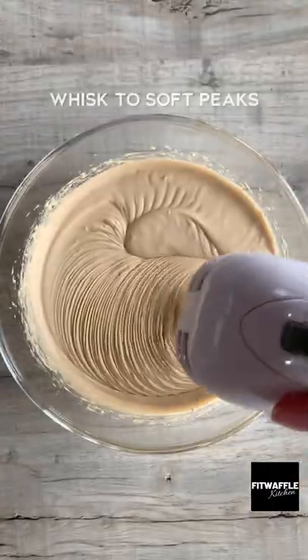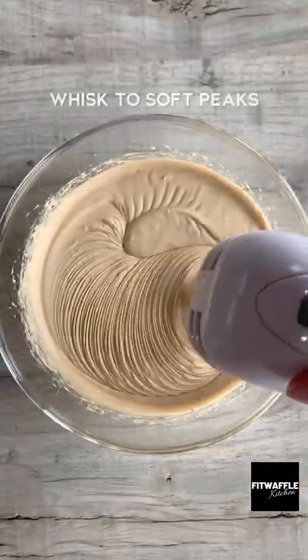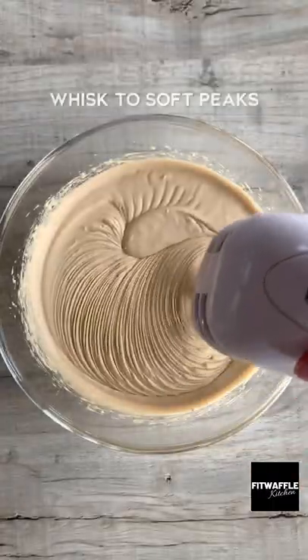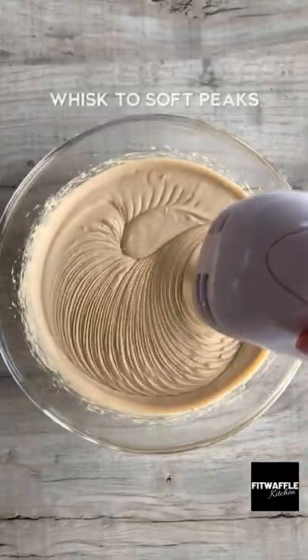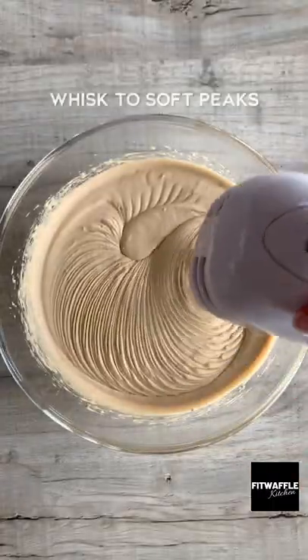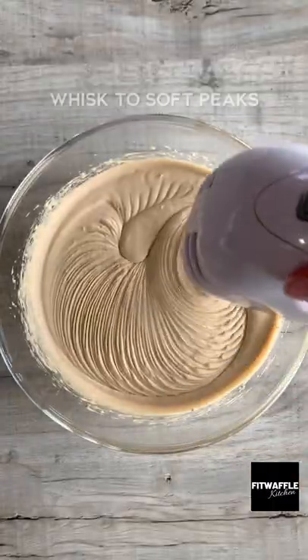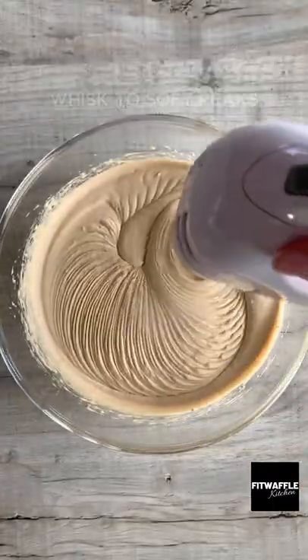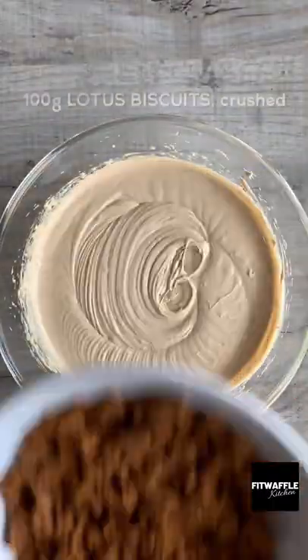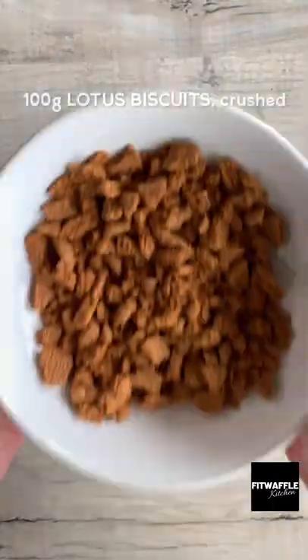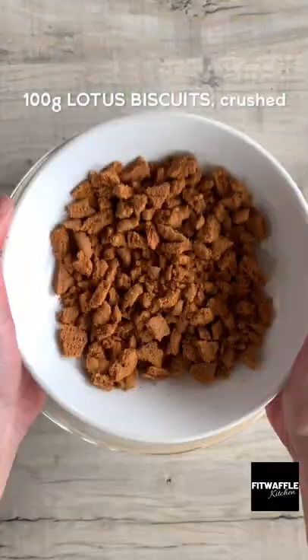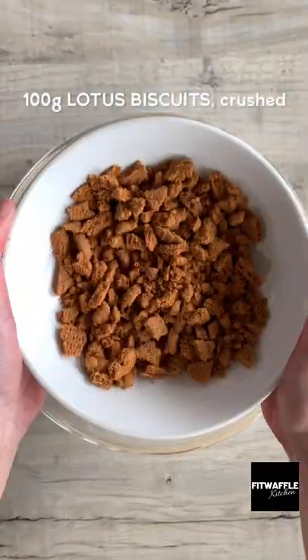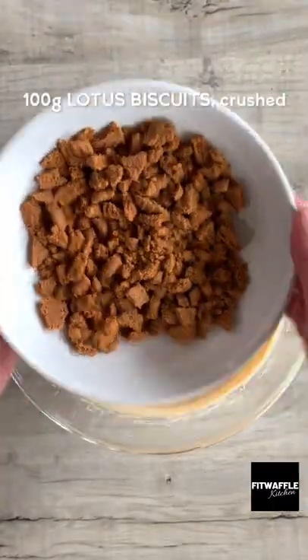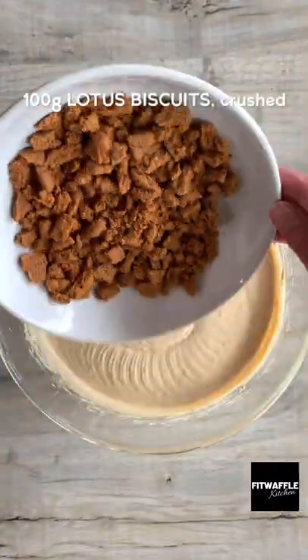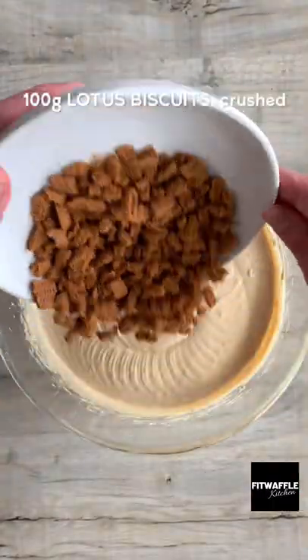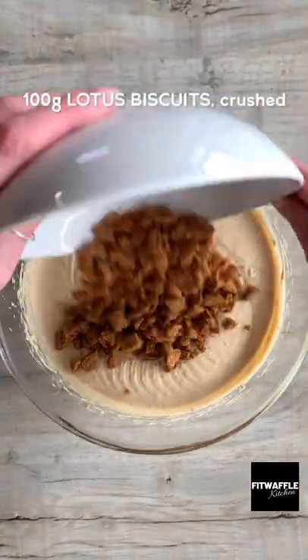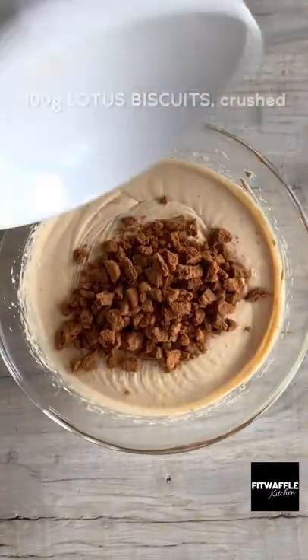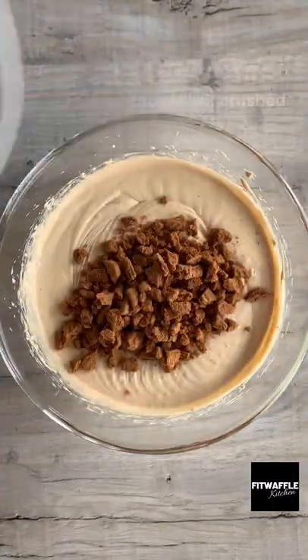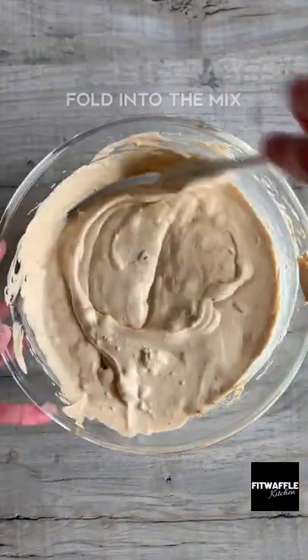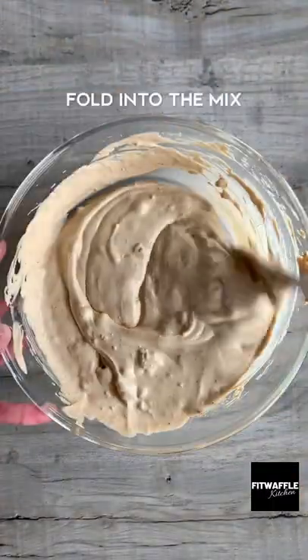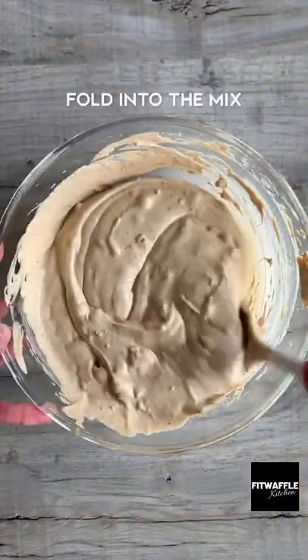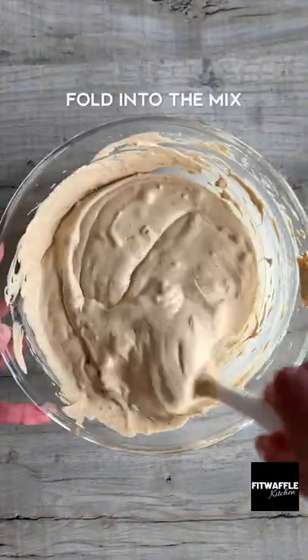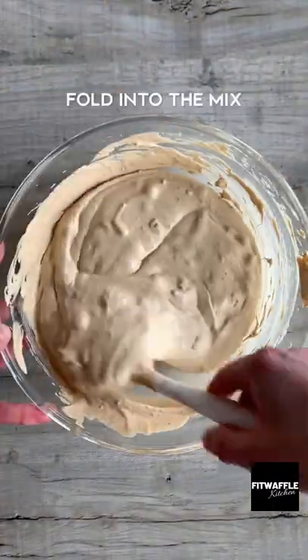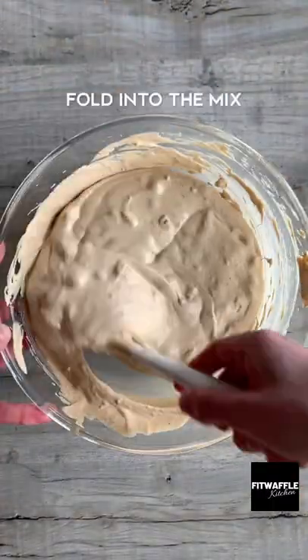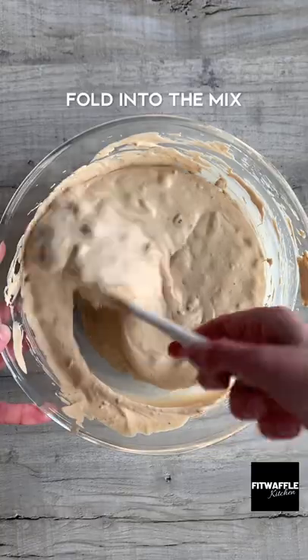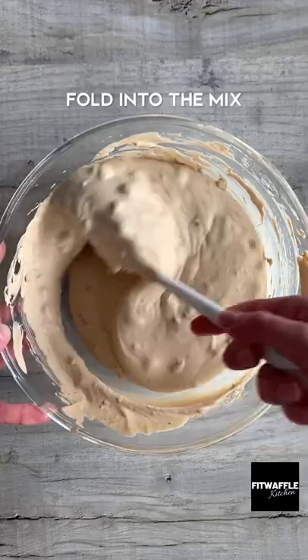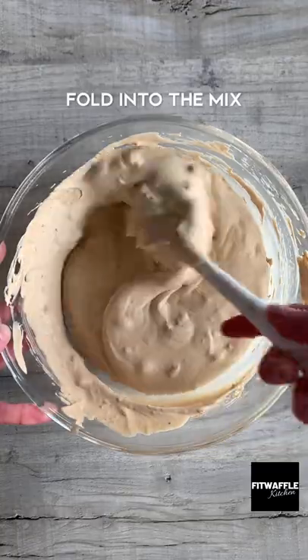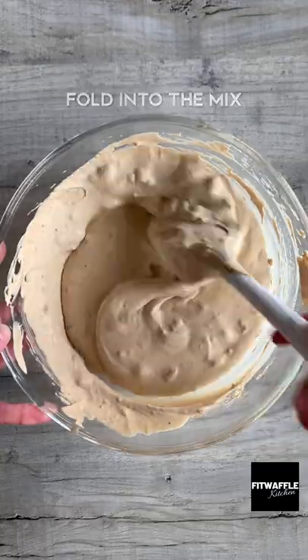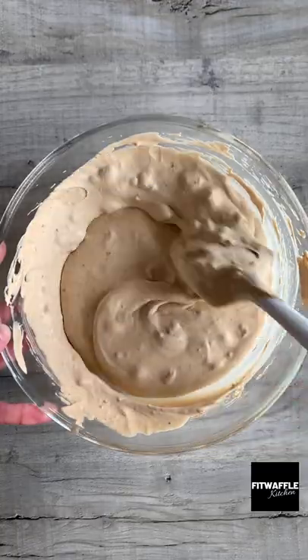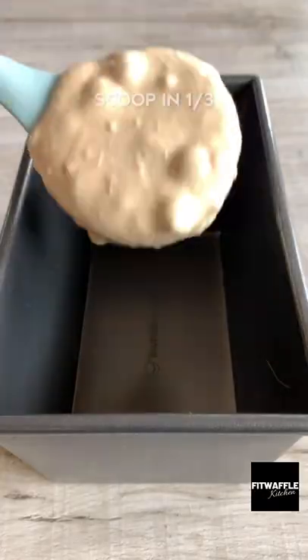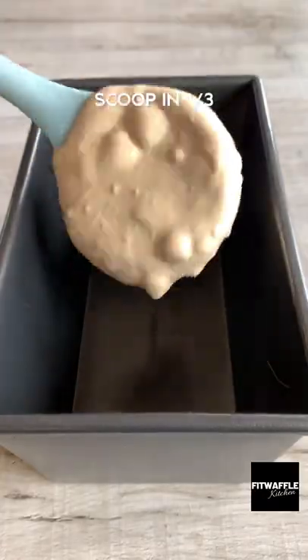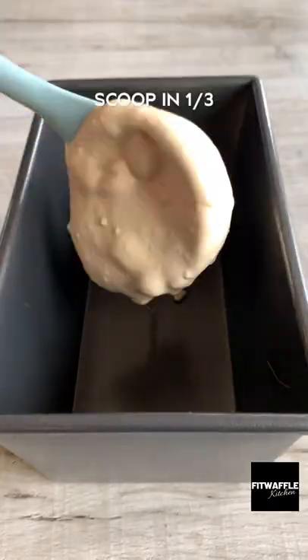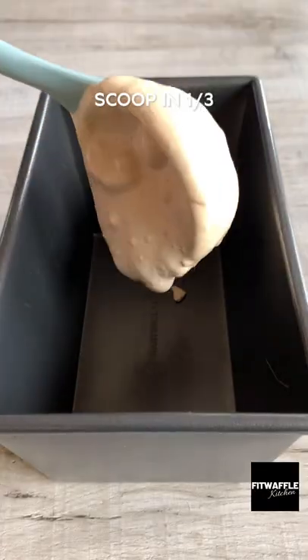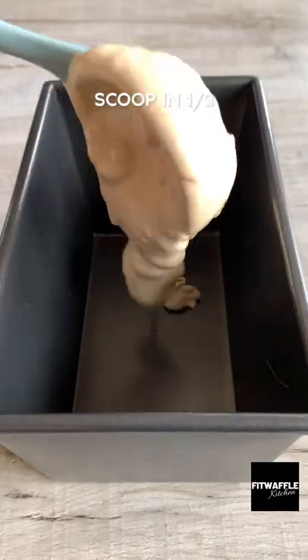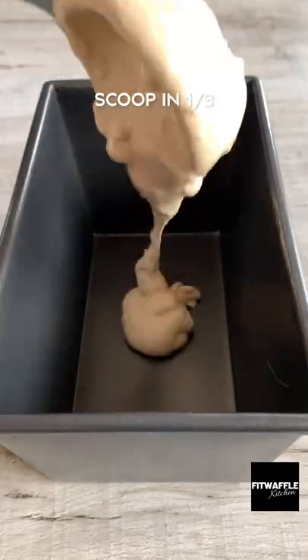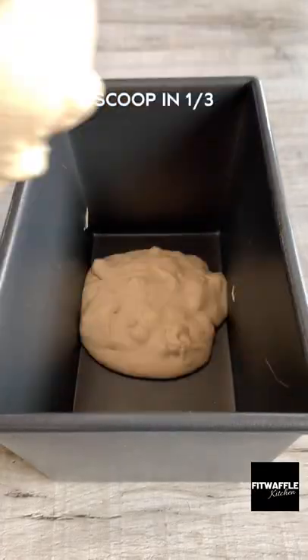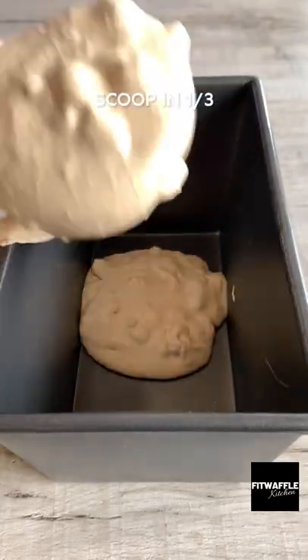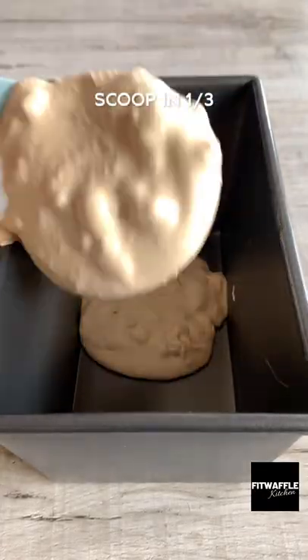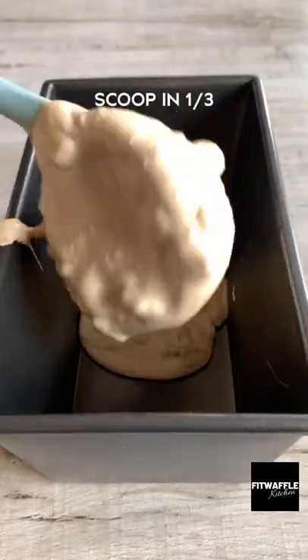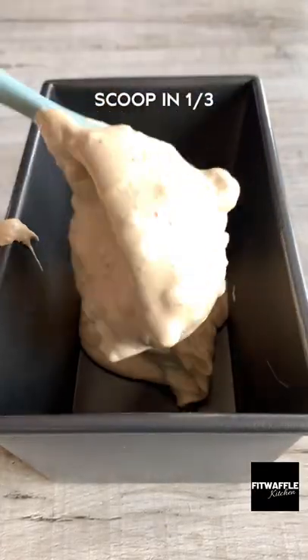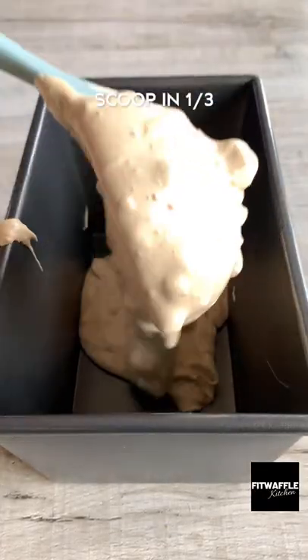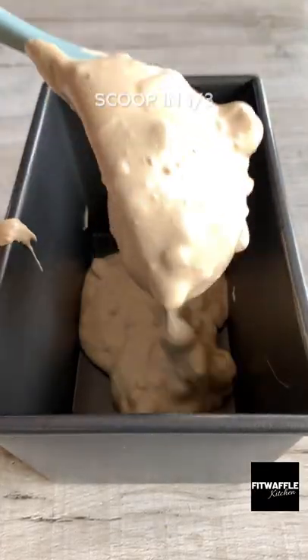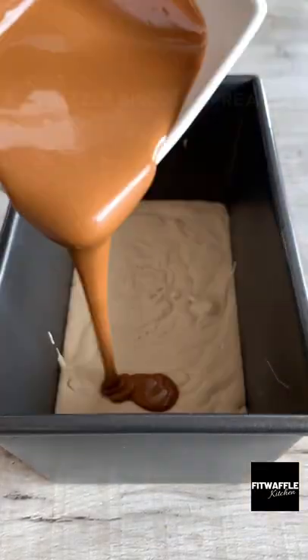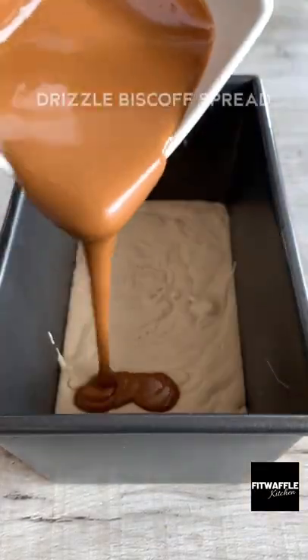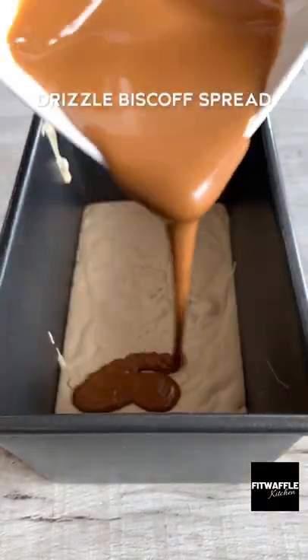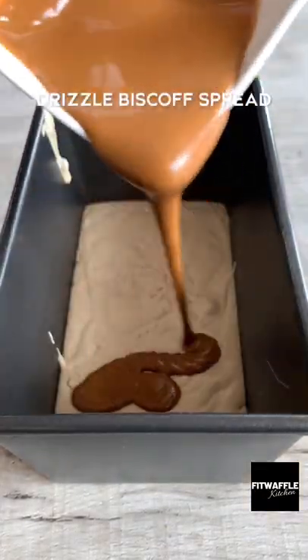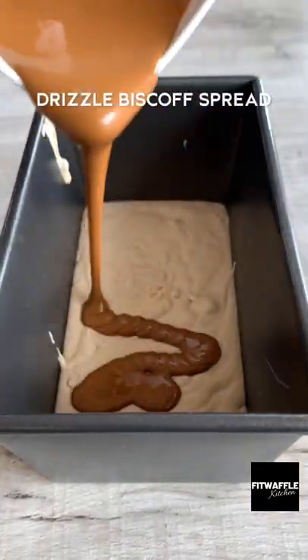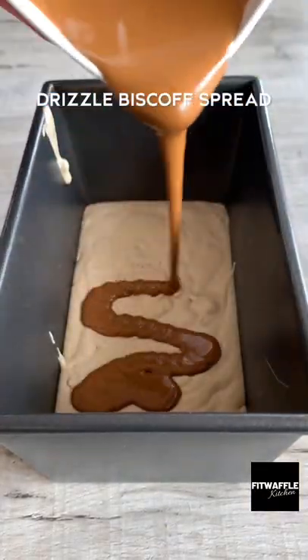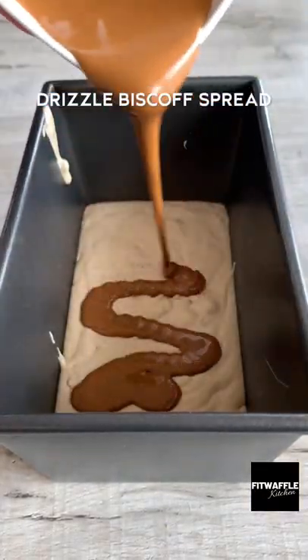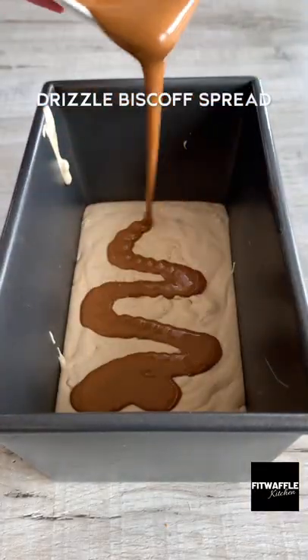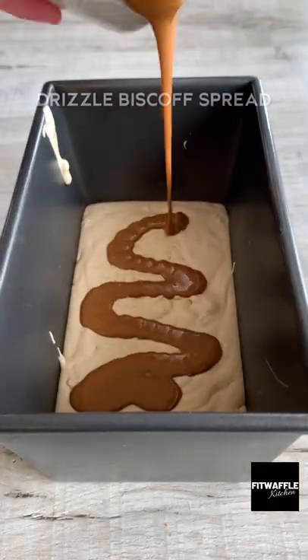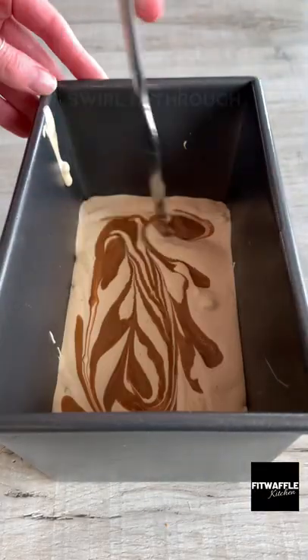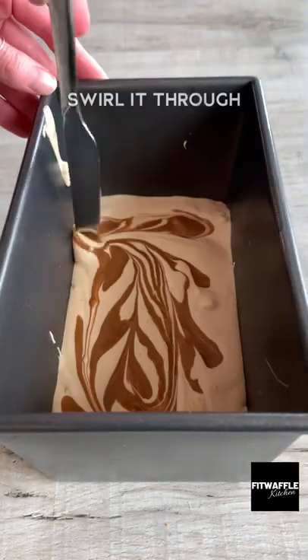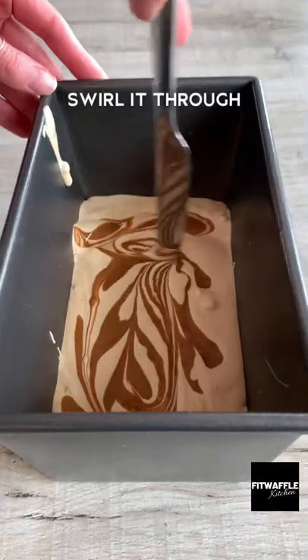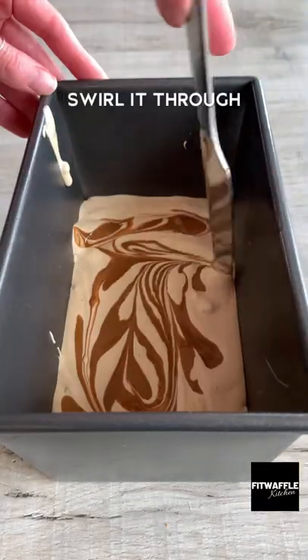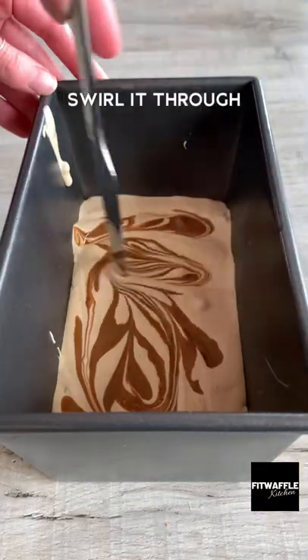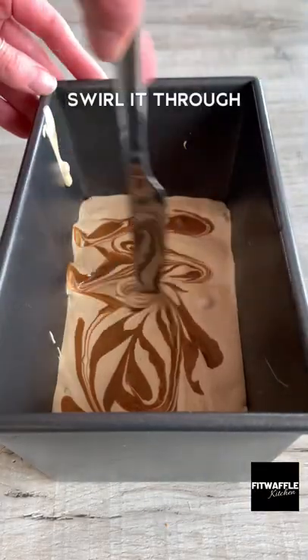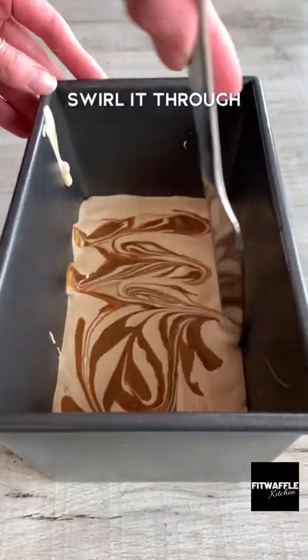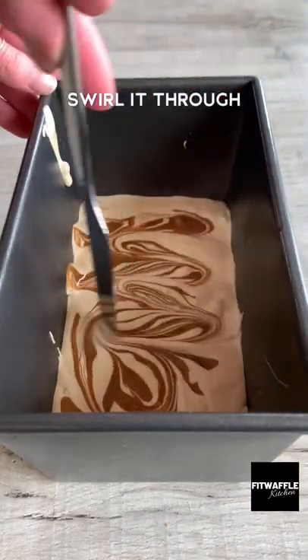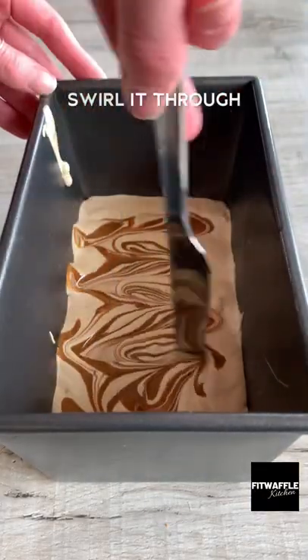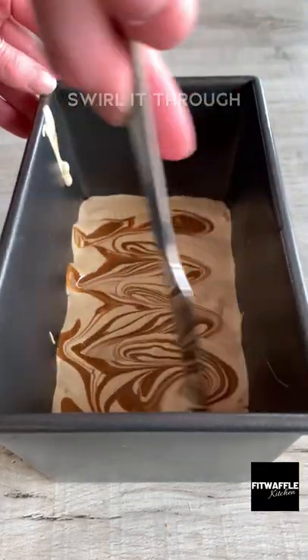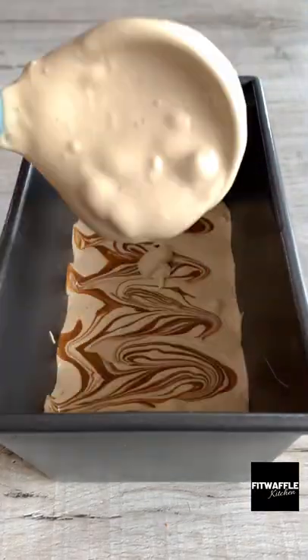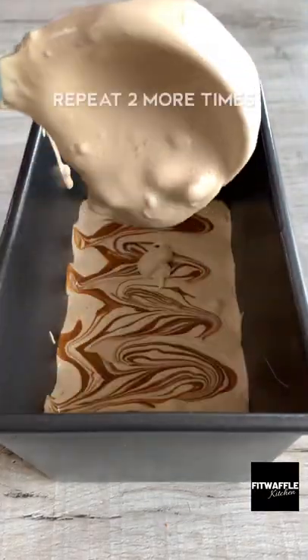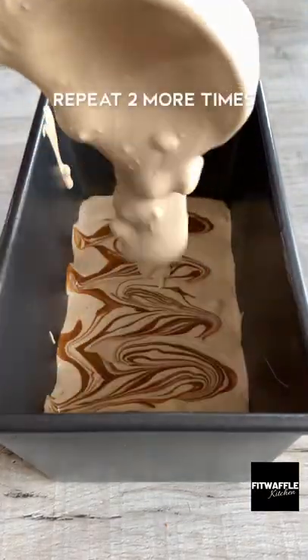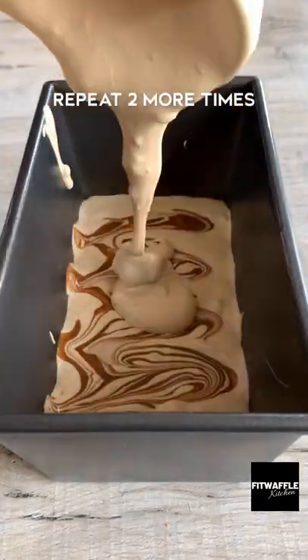Then add crushed Lotus Biscuits and fold these in. Scoot one-third of the mix into a loaf tin, followed by one-third of the melted Biscoff spread and swirl it through.